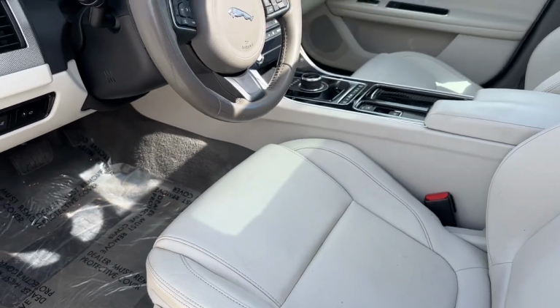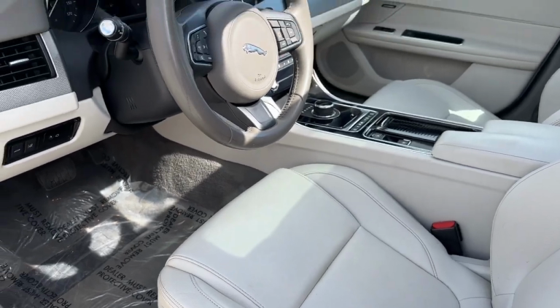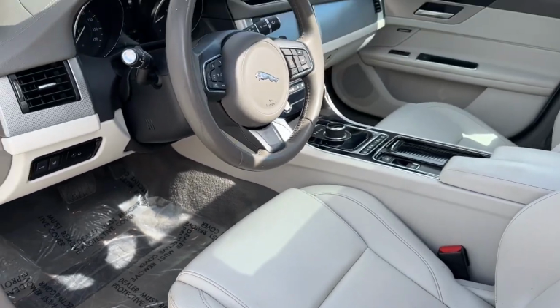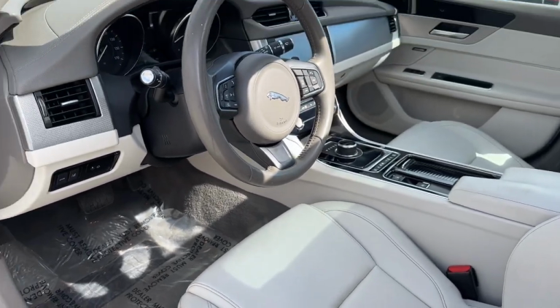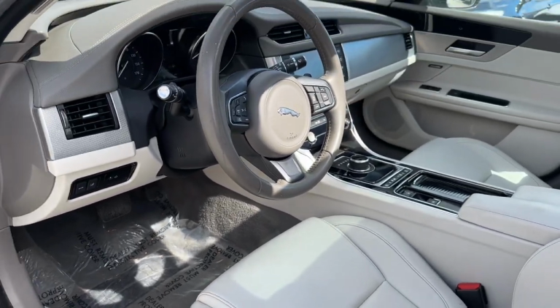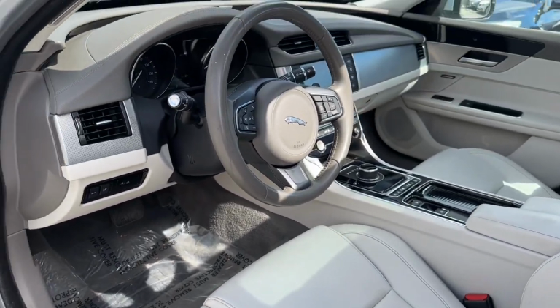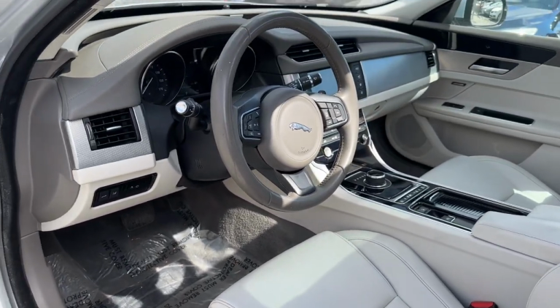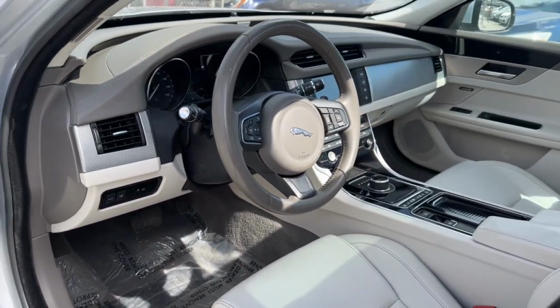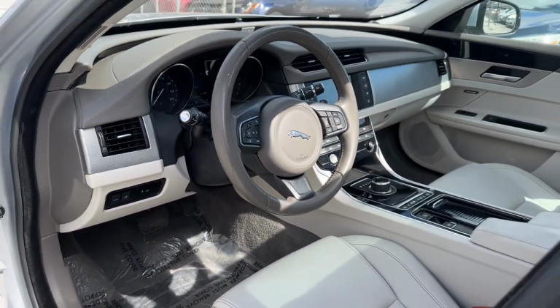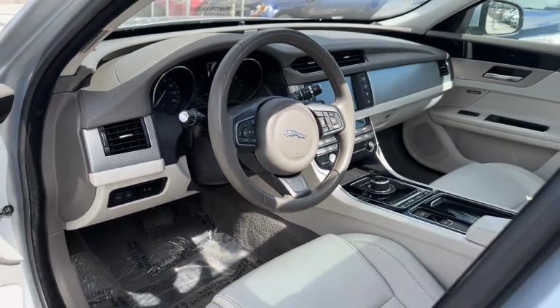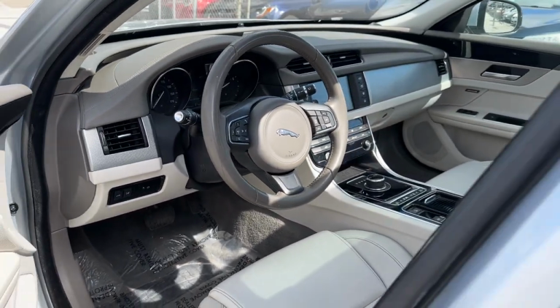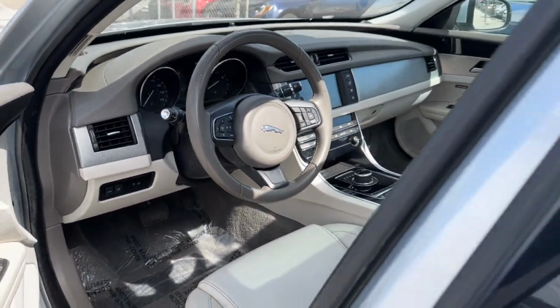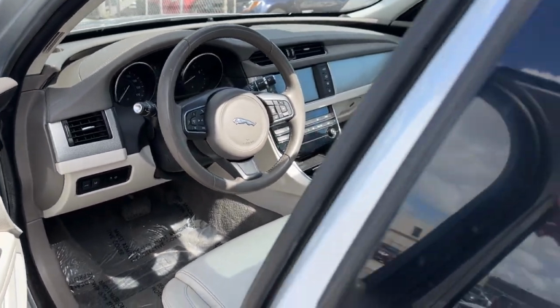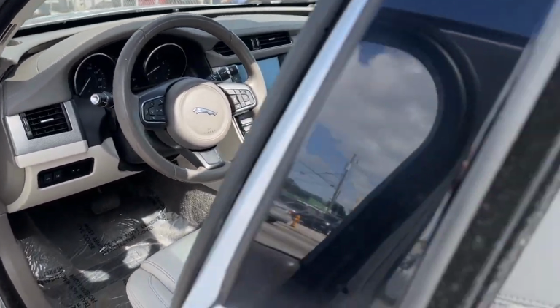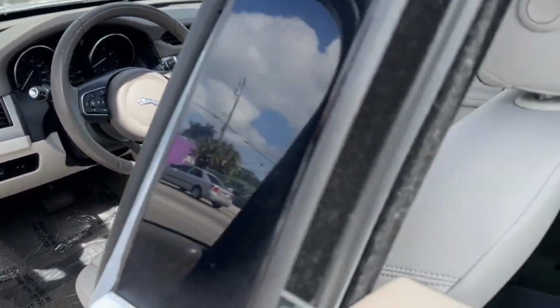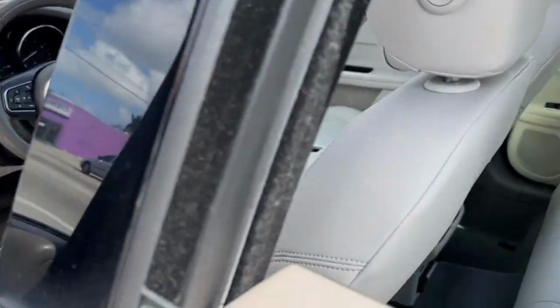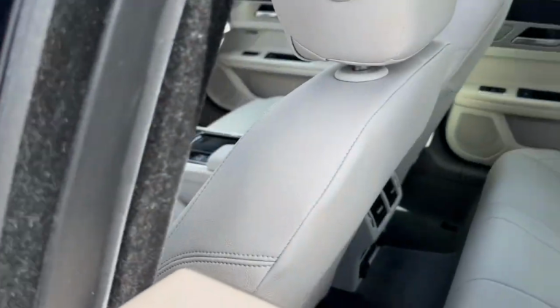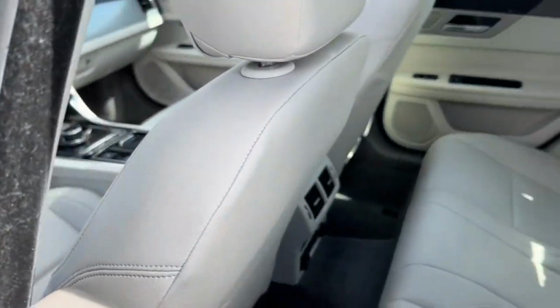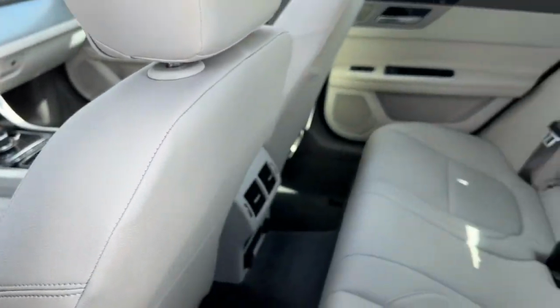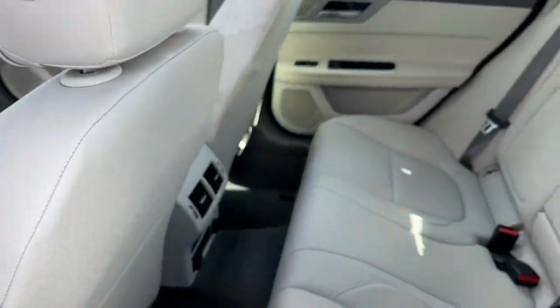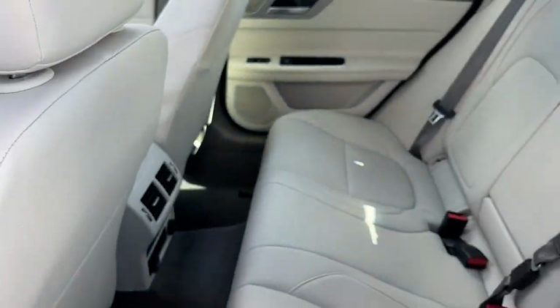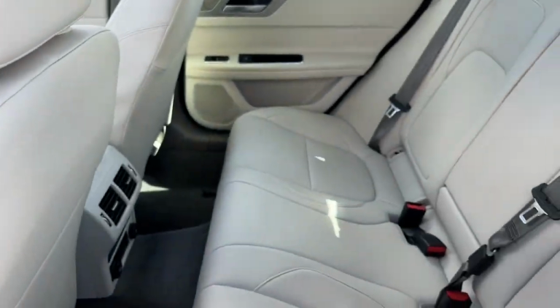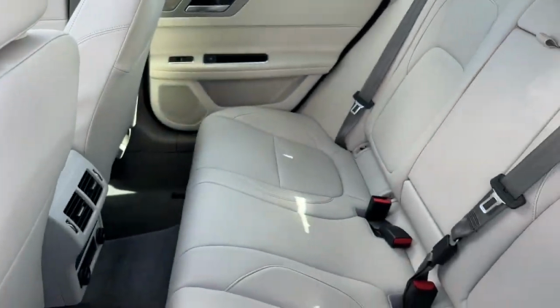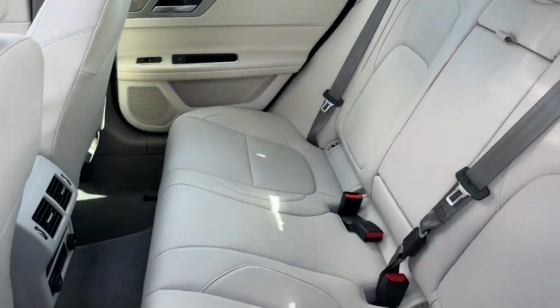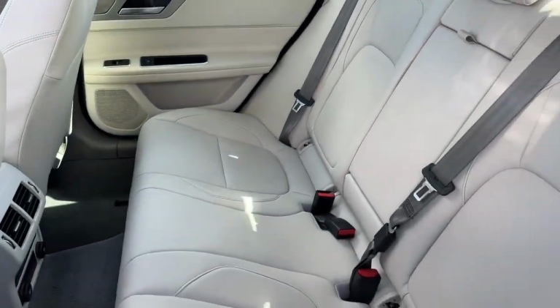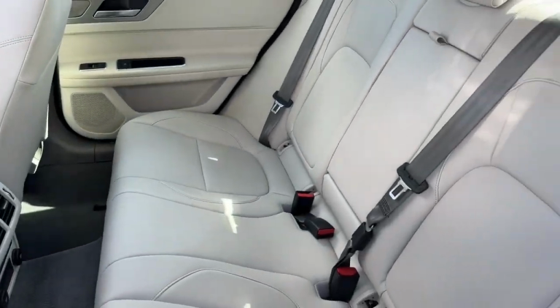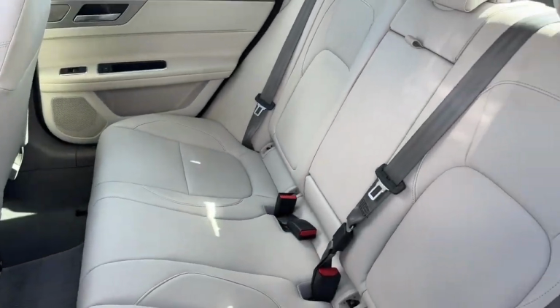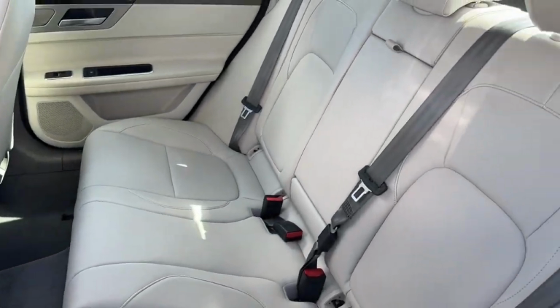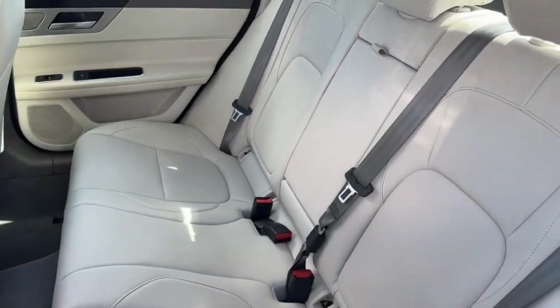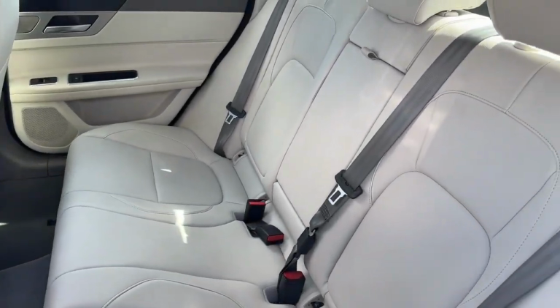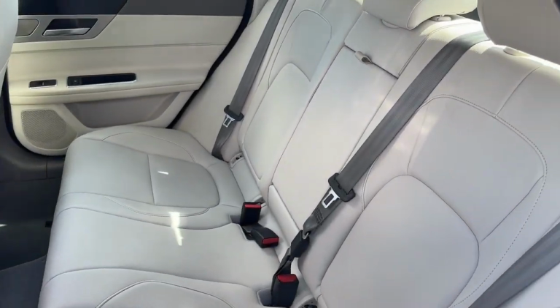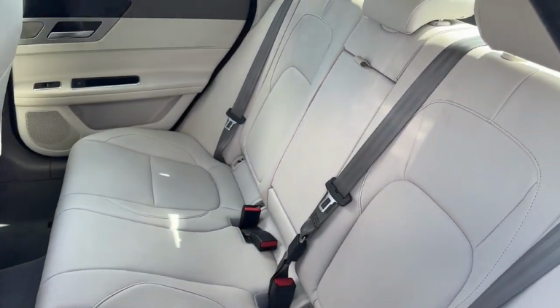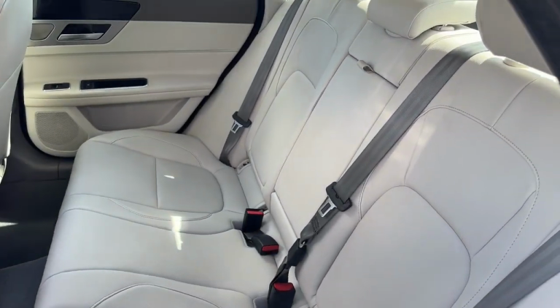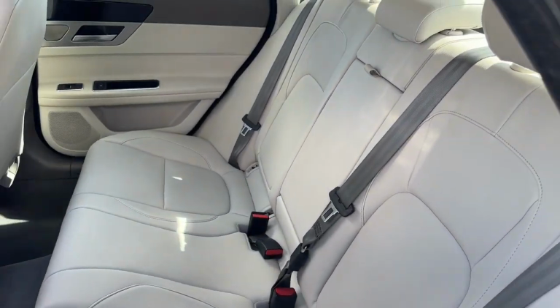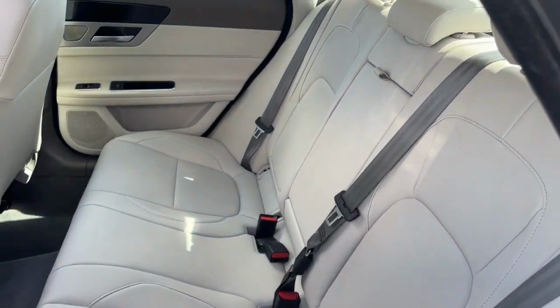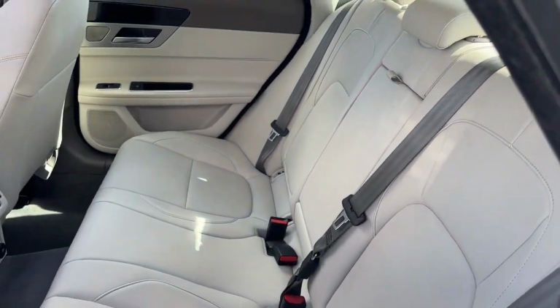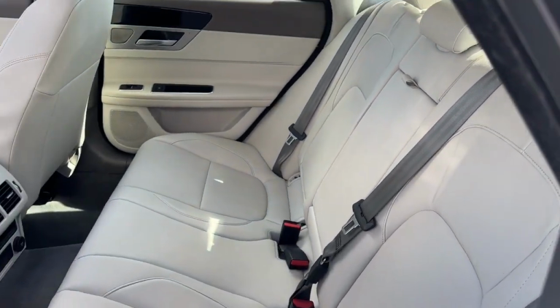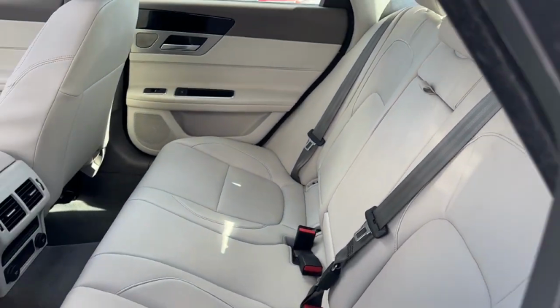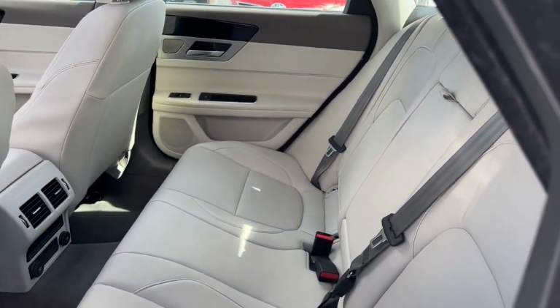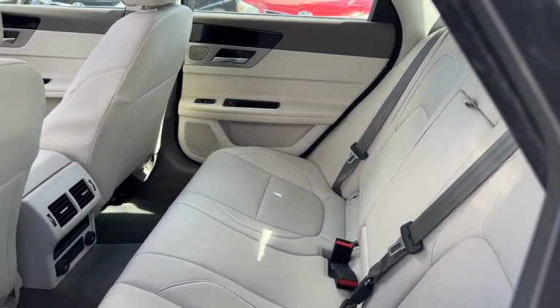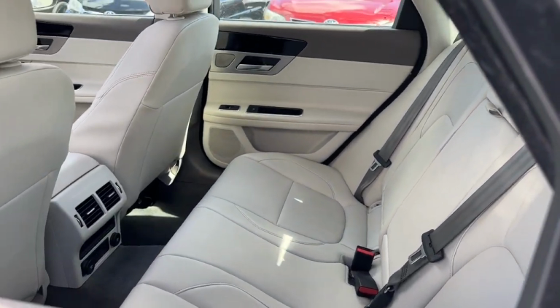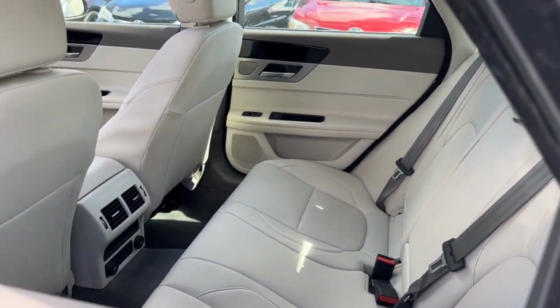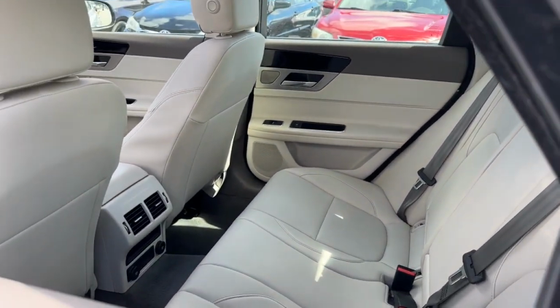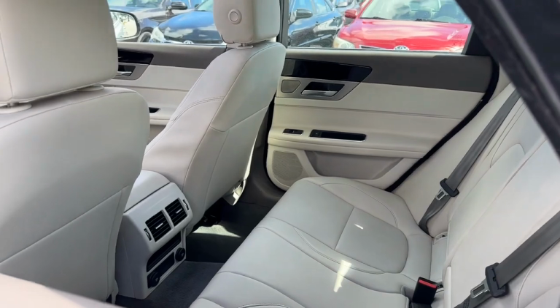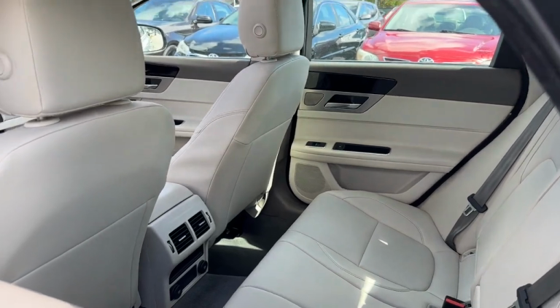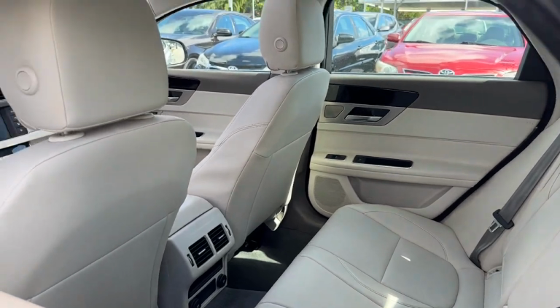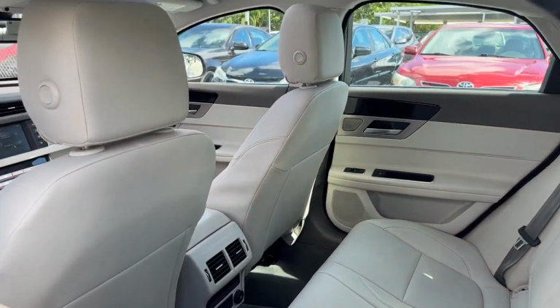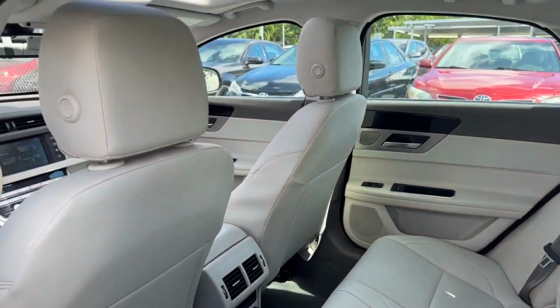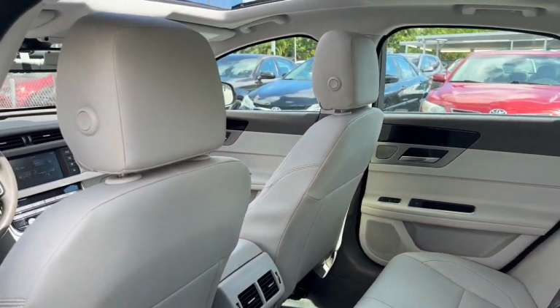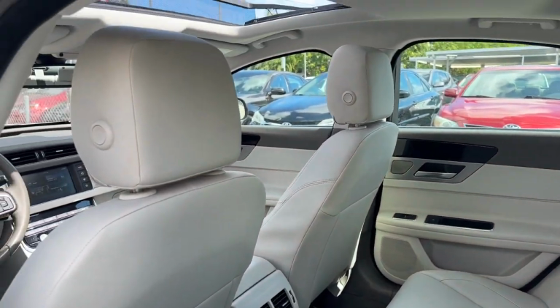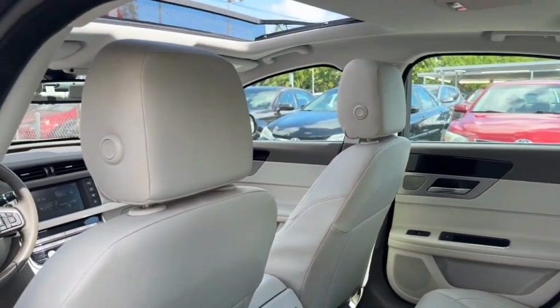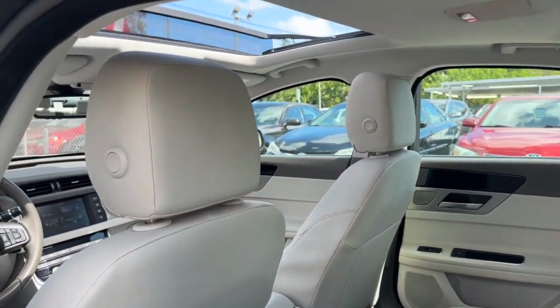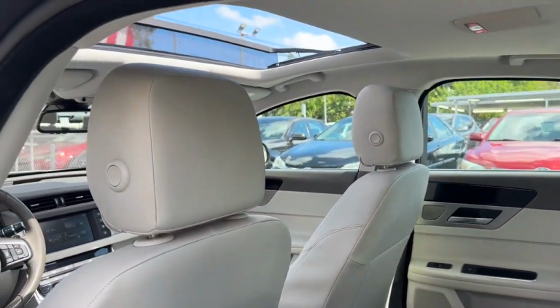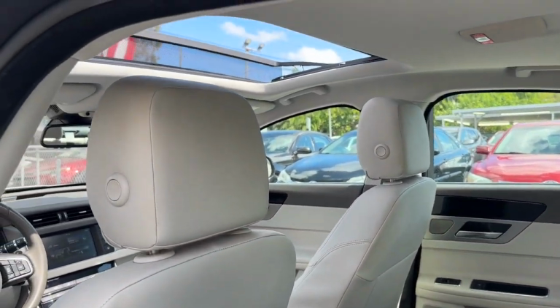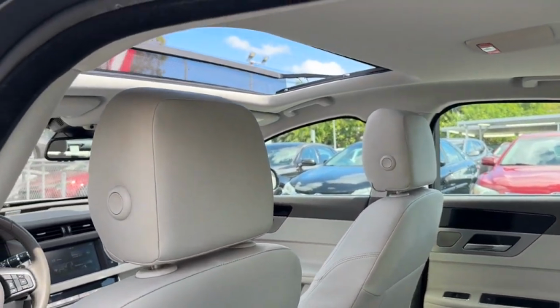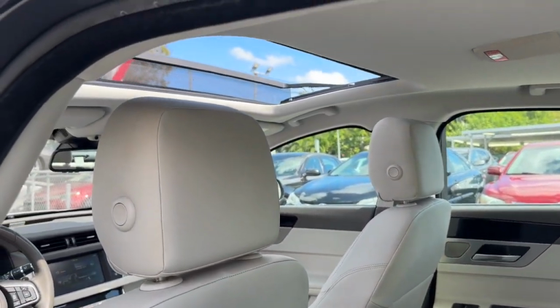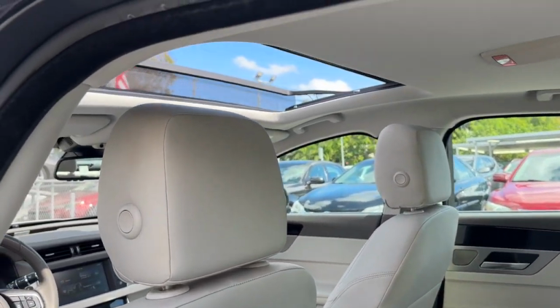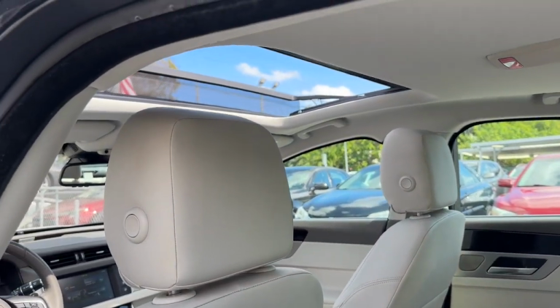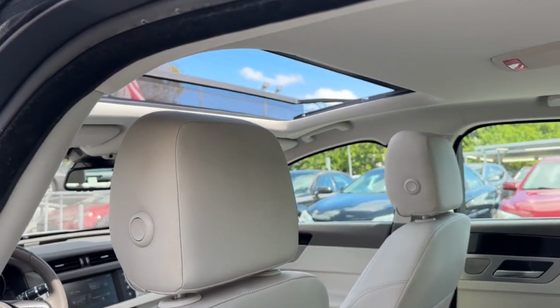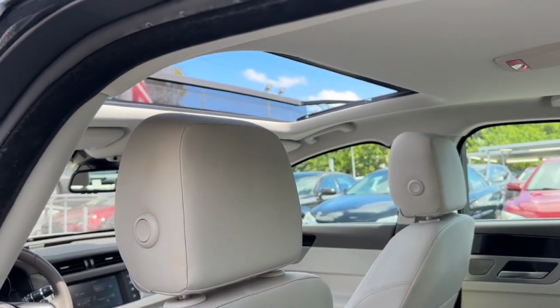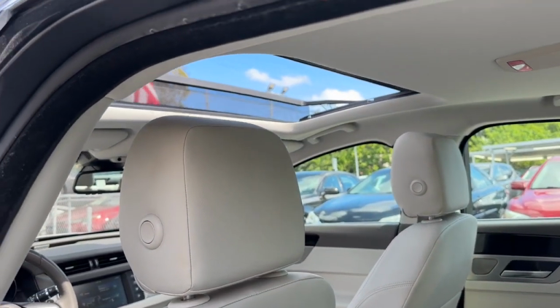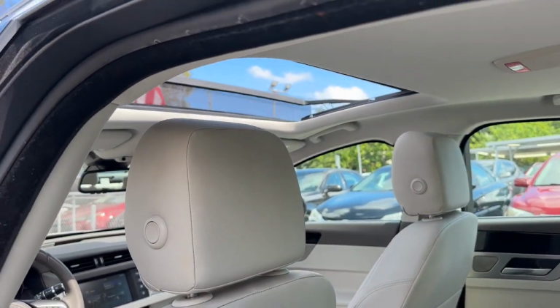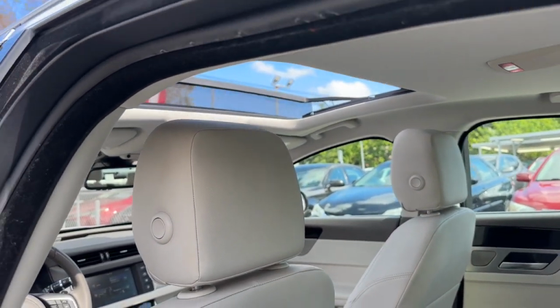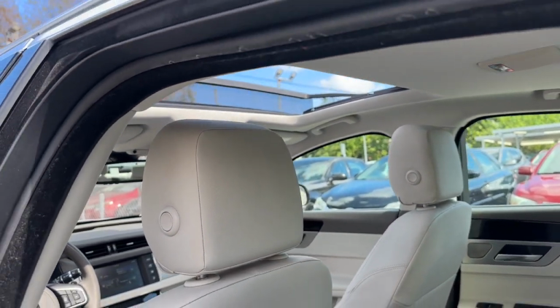In all things, strive for excellence. Drive this stunning XF. Come in for a road test. Our team will make it the best part of your day.